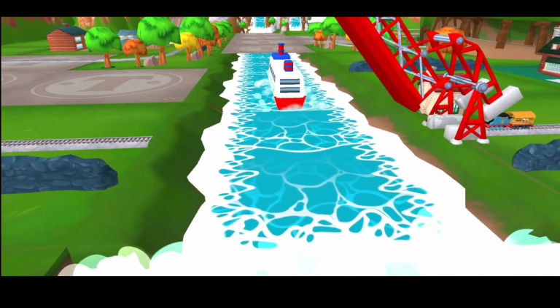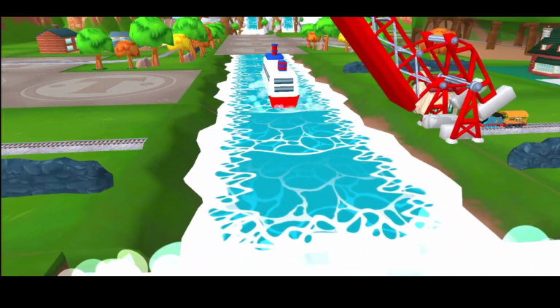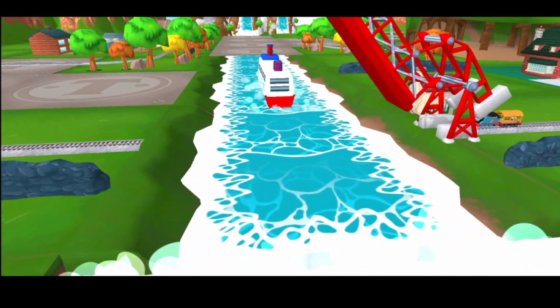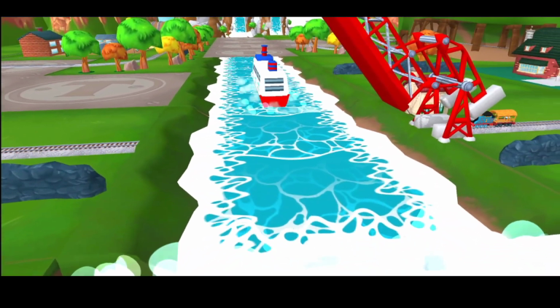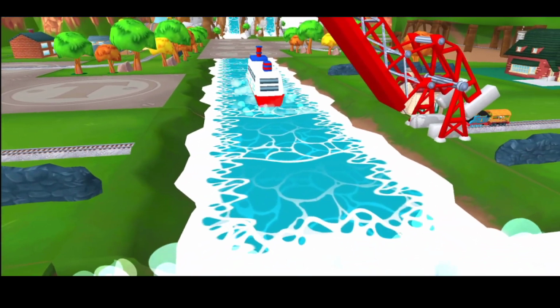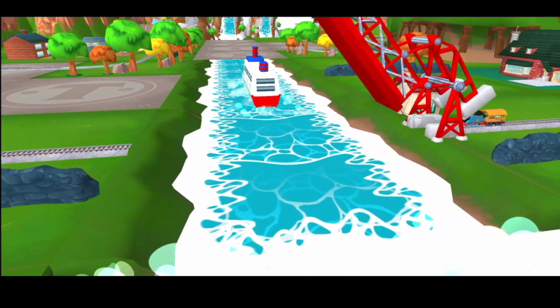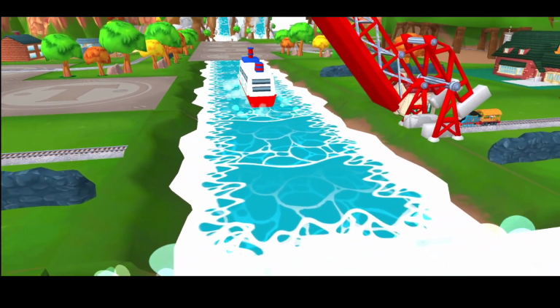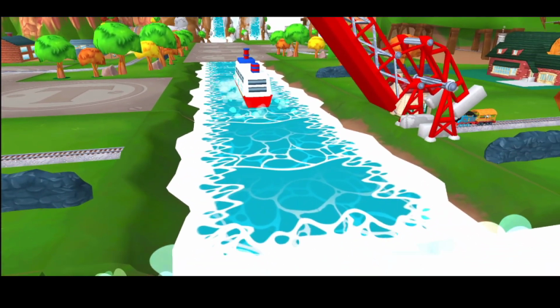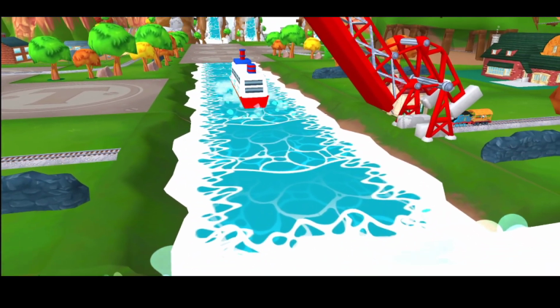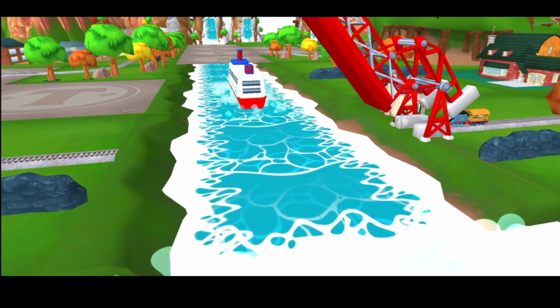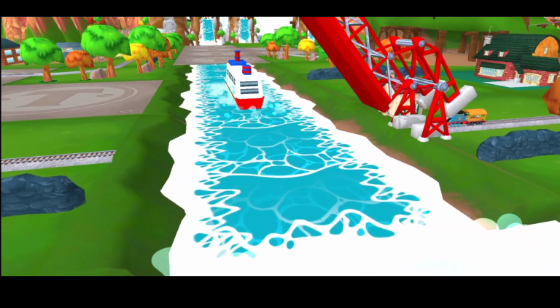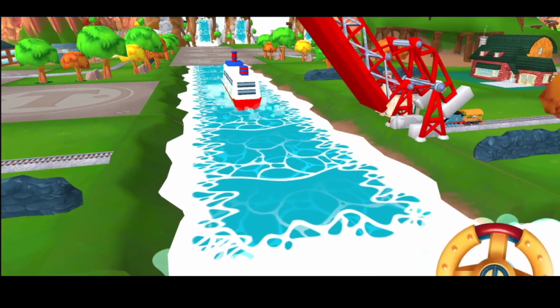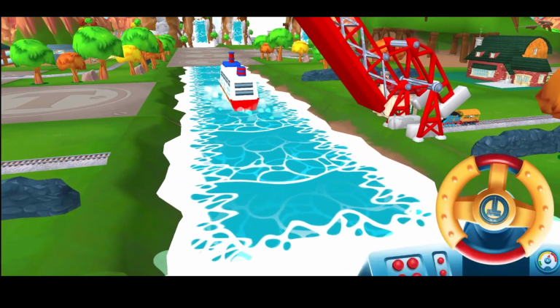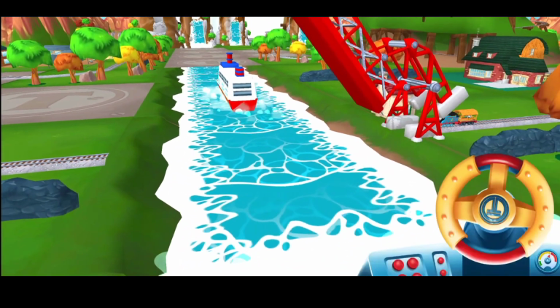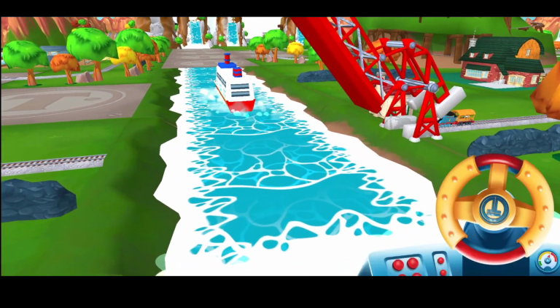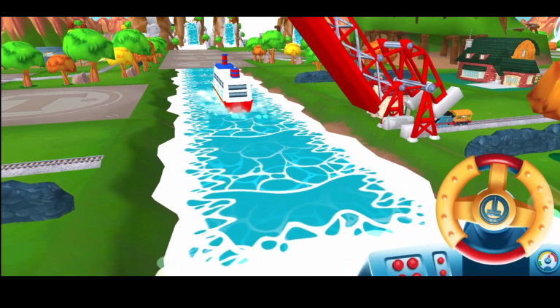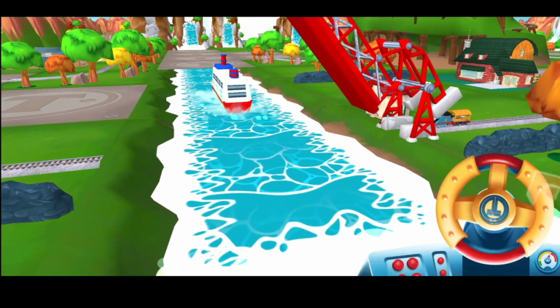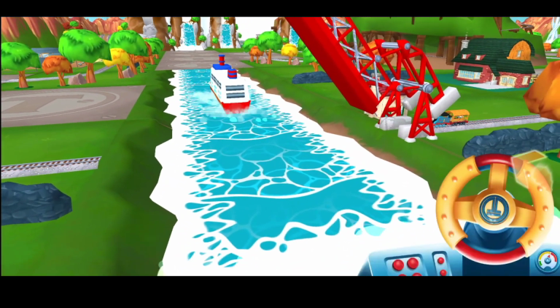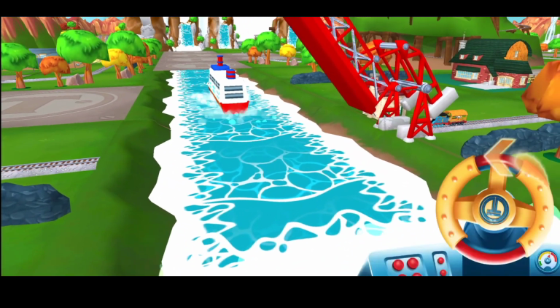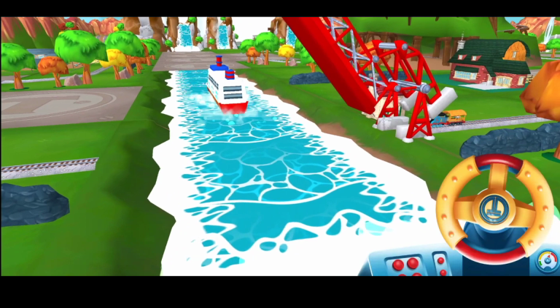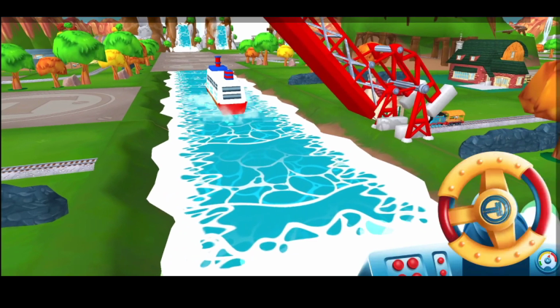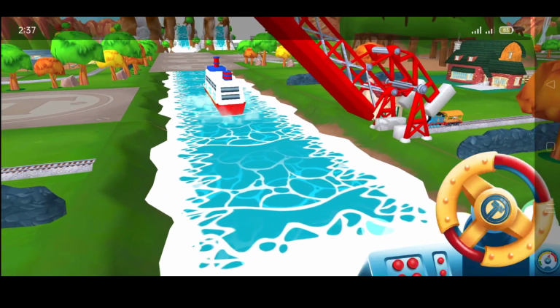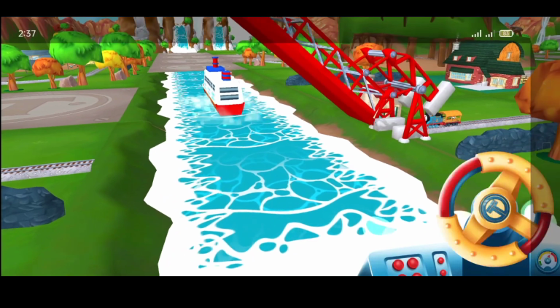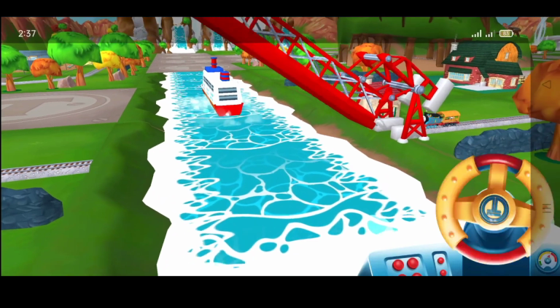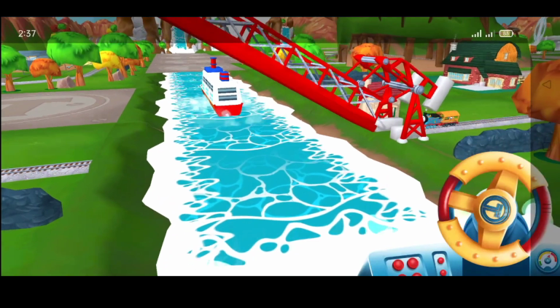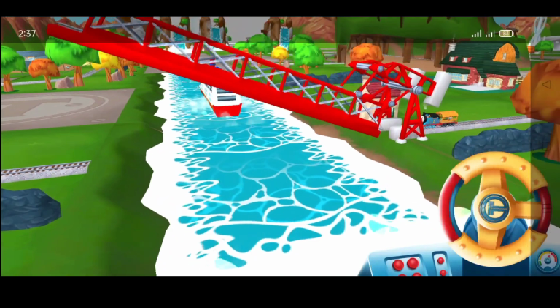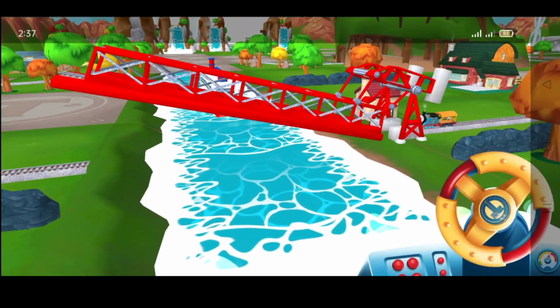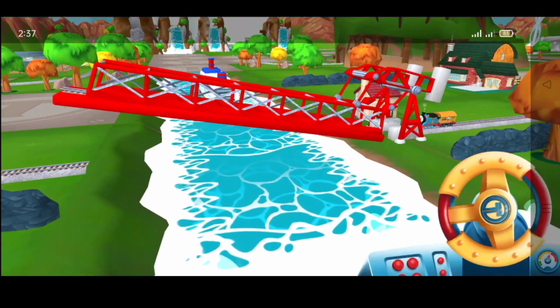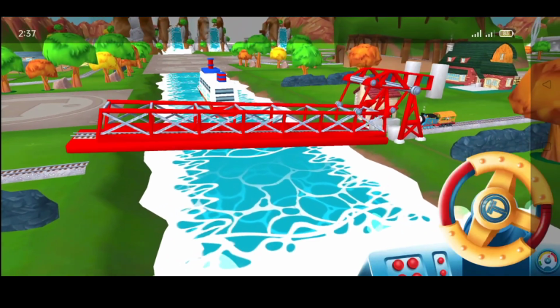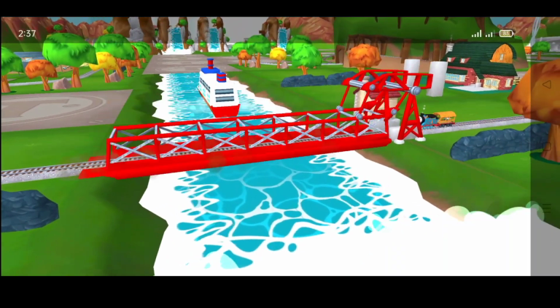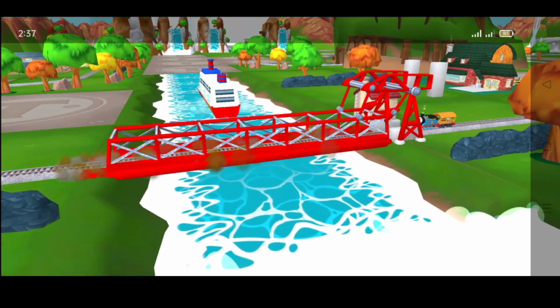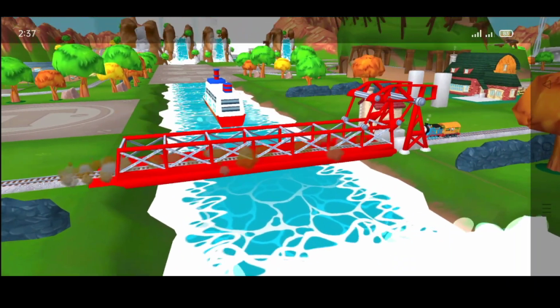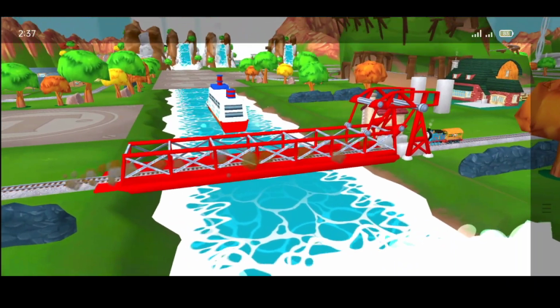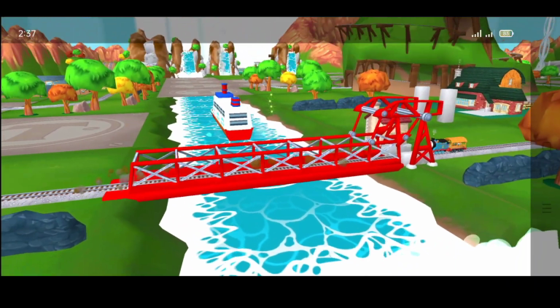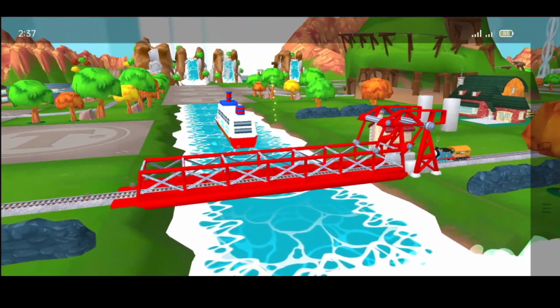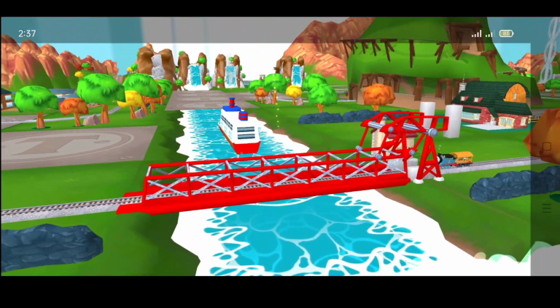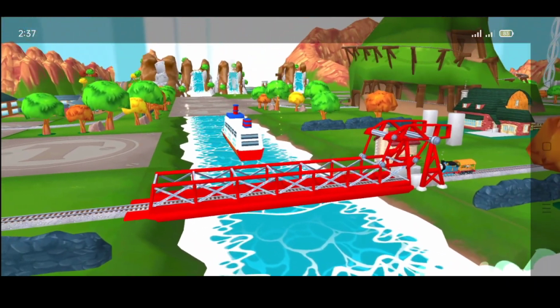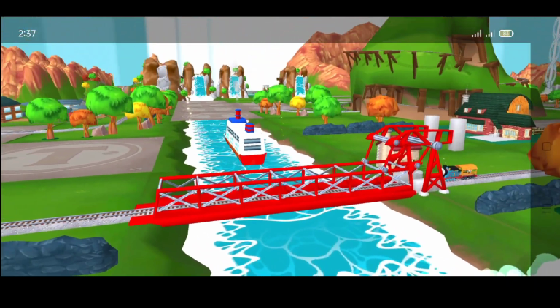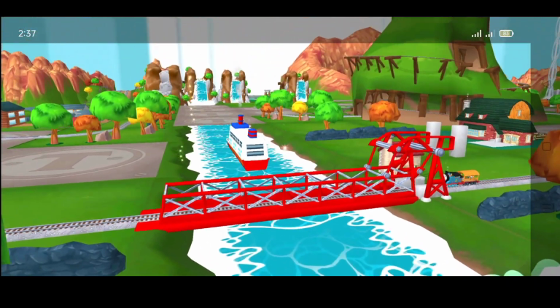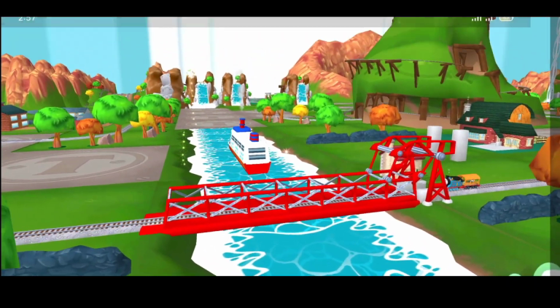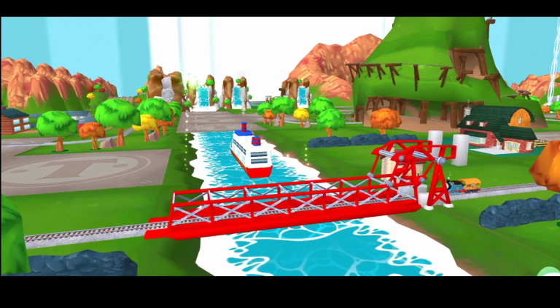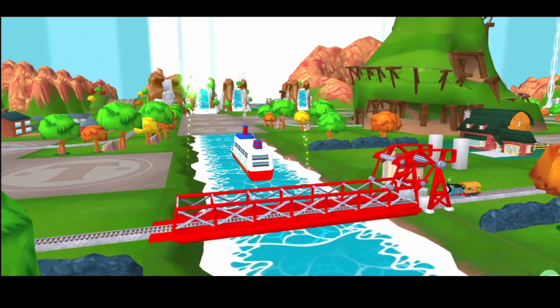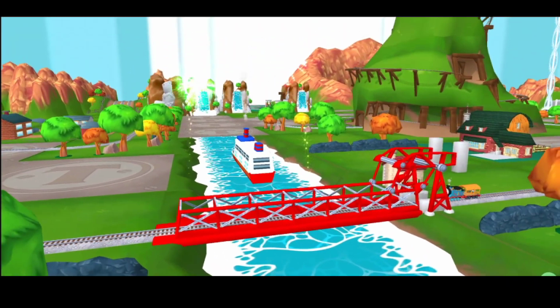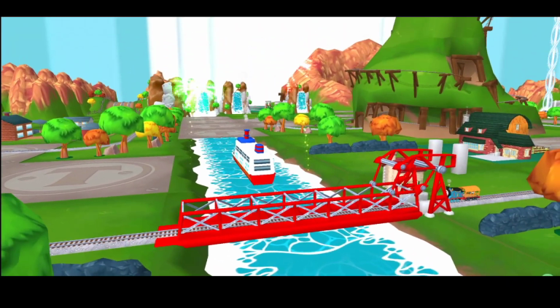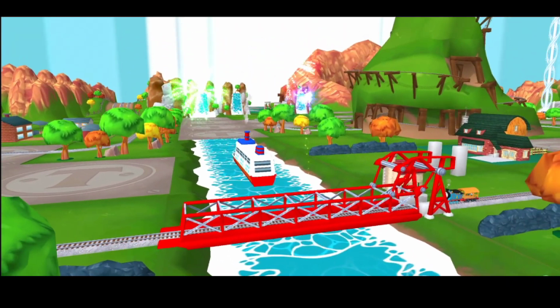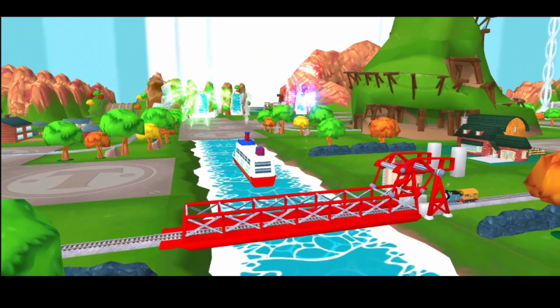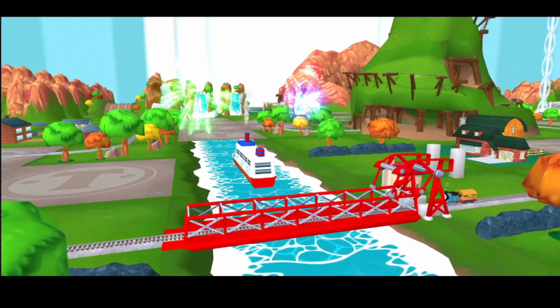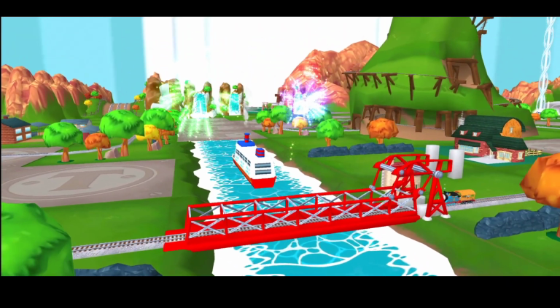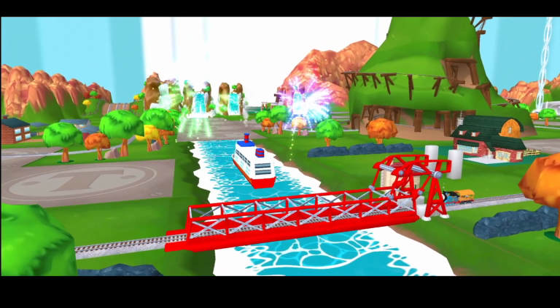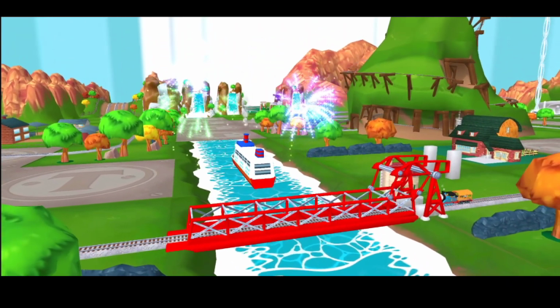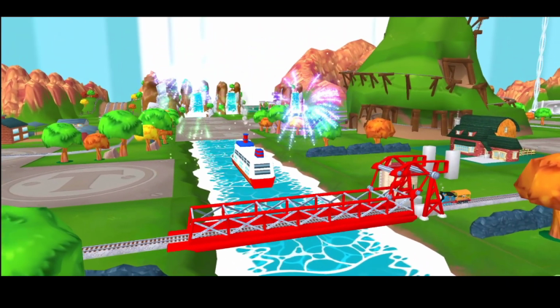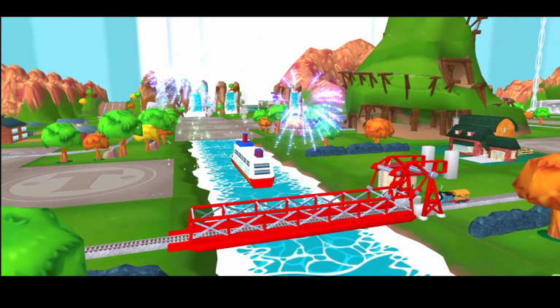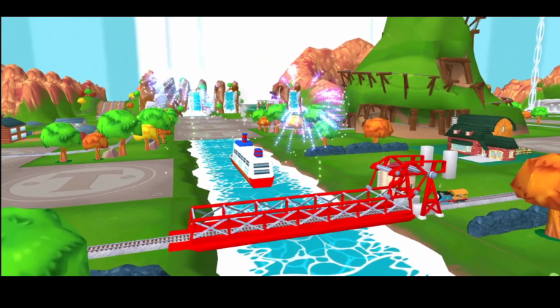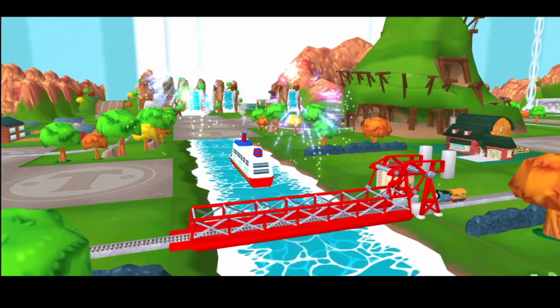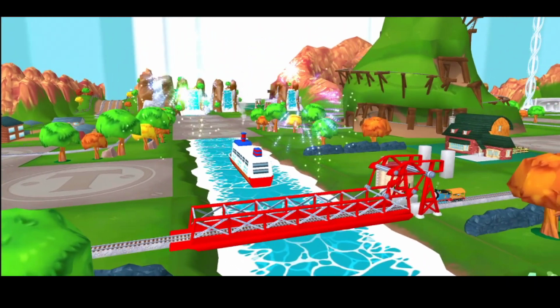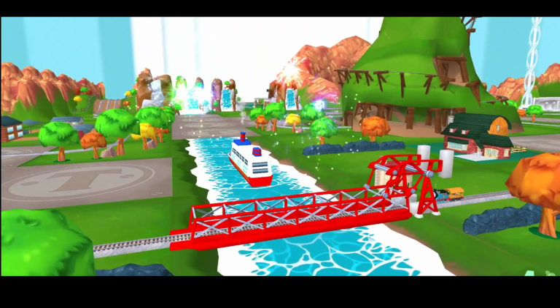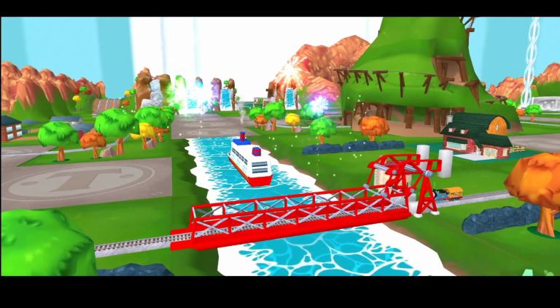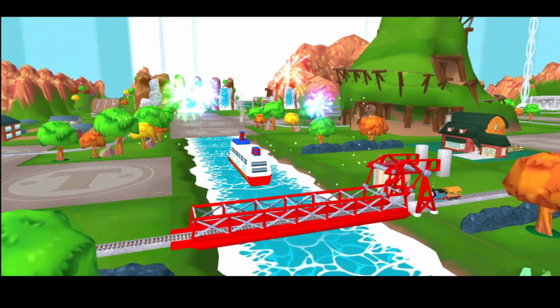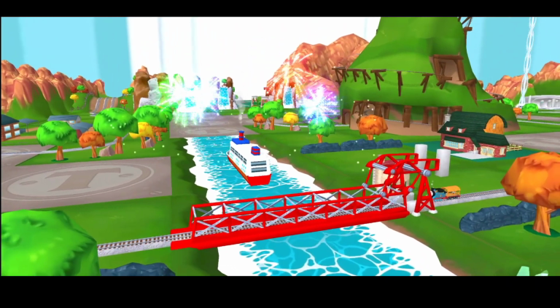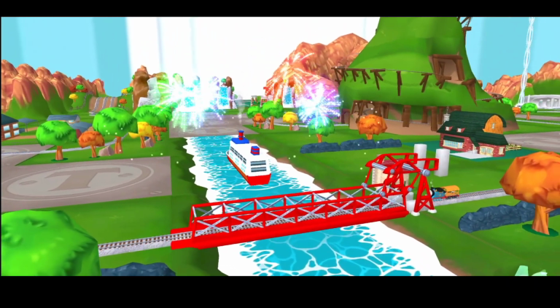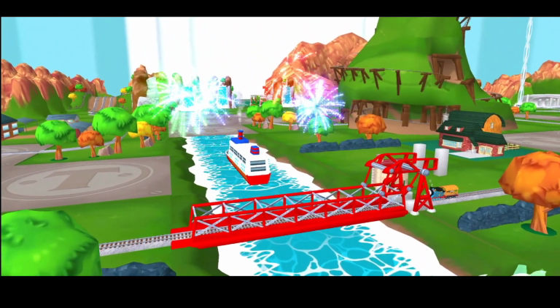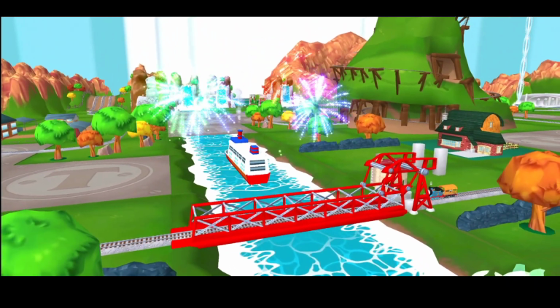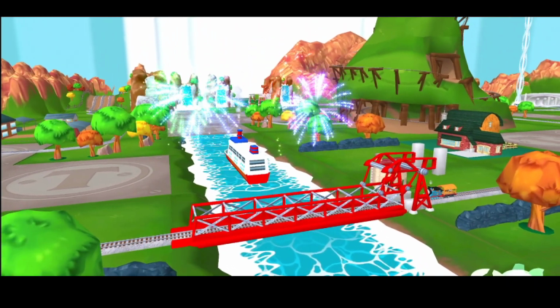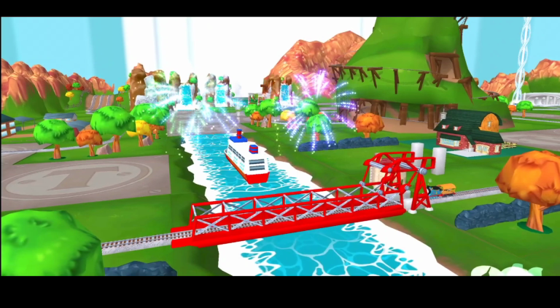Forward leads to the pig farm. Left leads to water slide mountain. The pig farm is near.